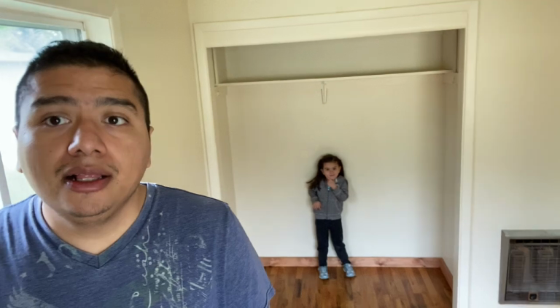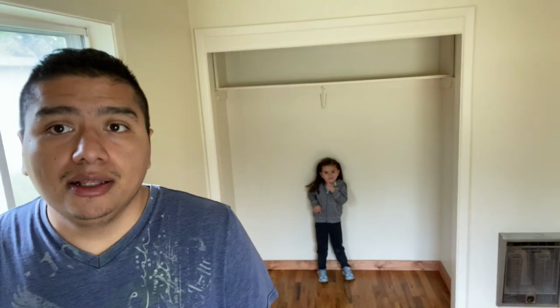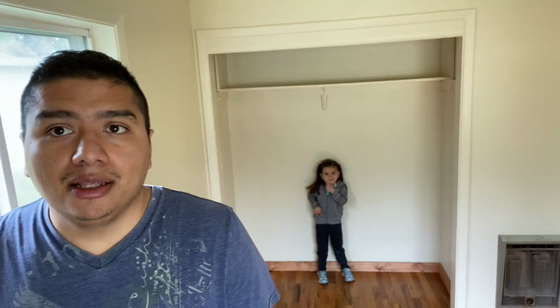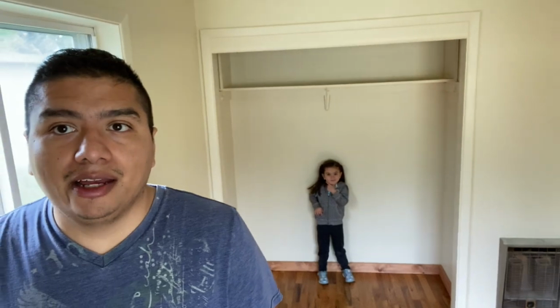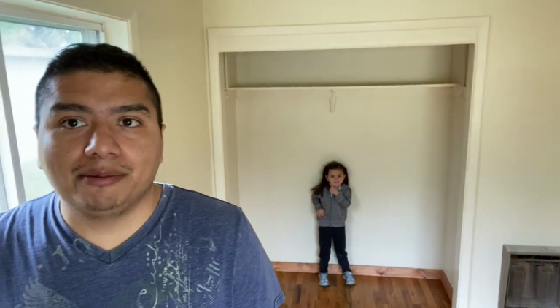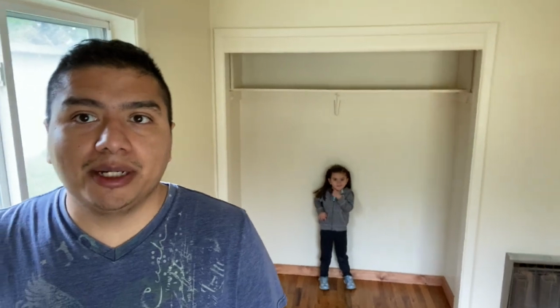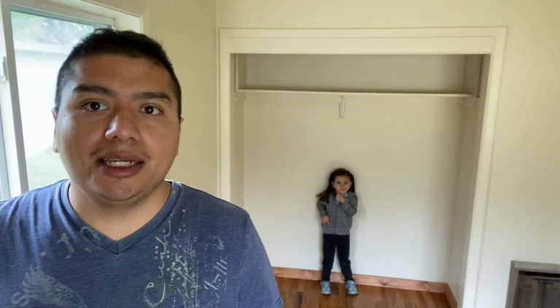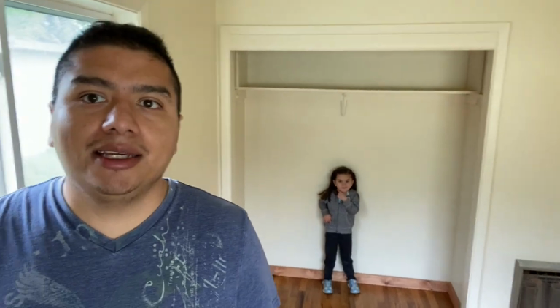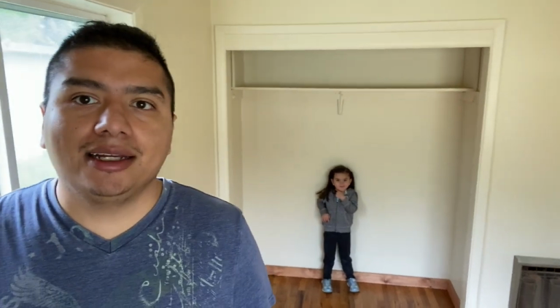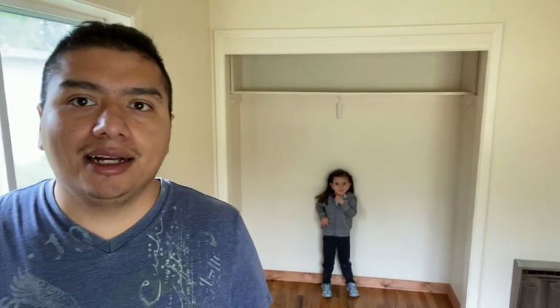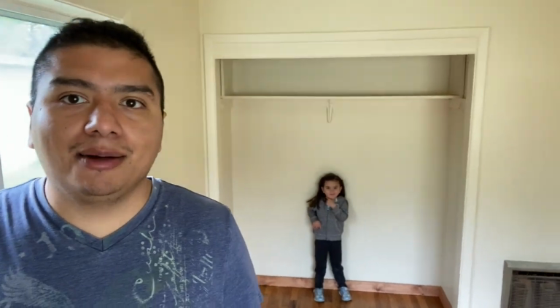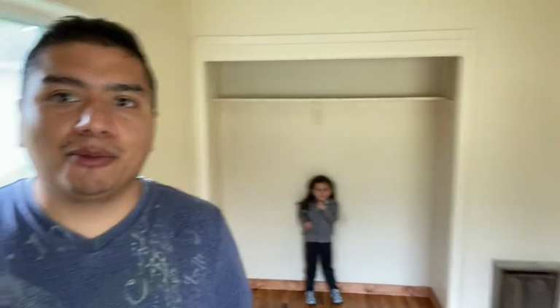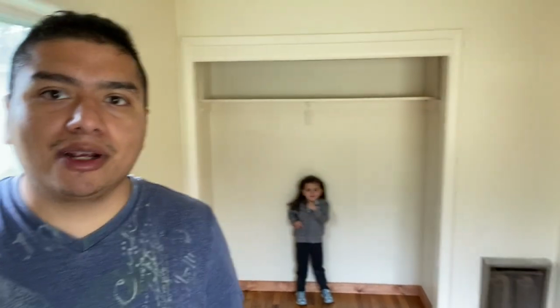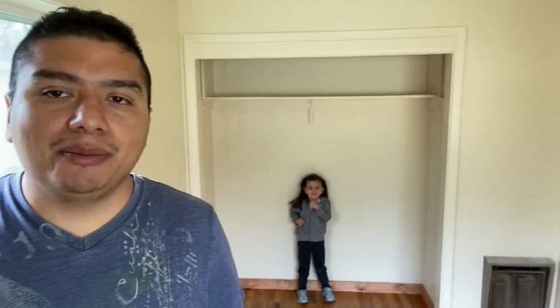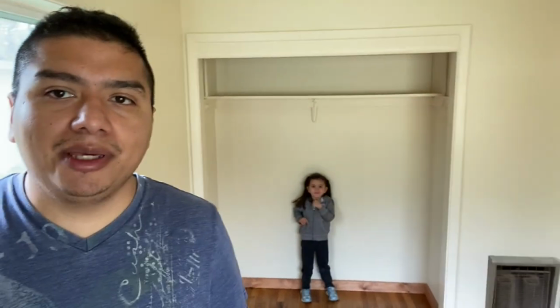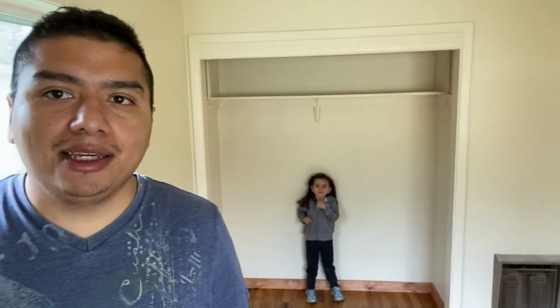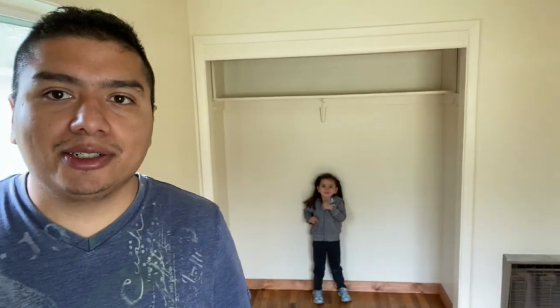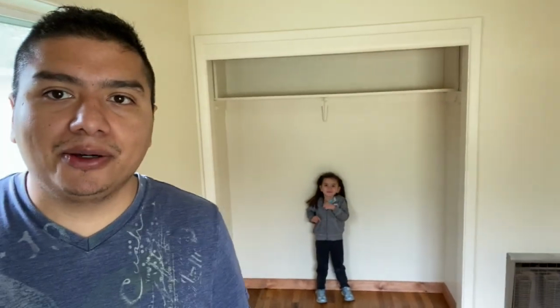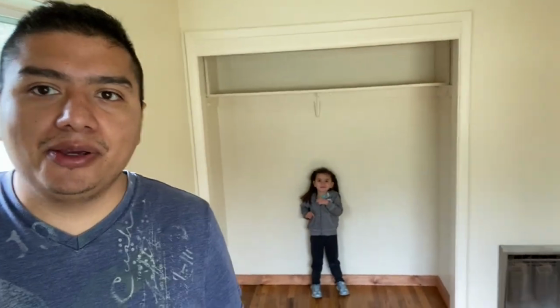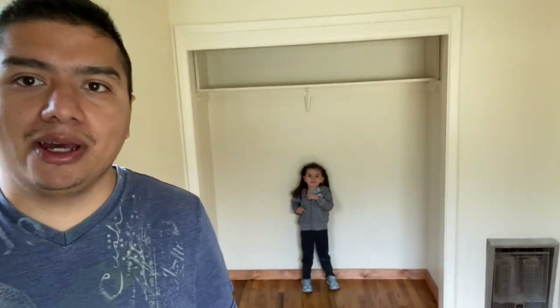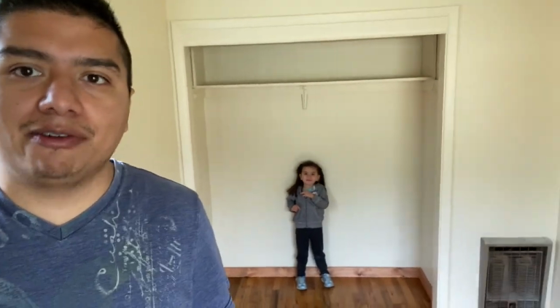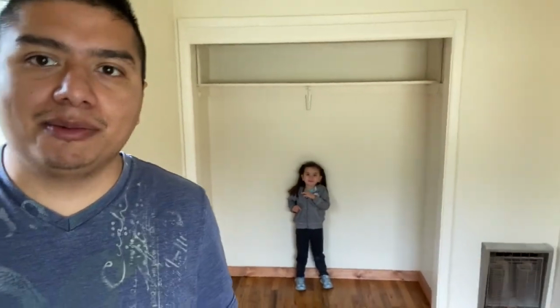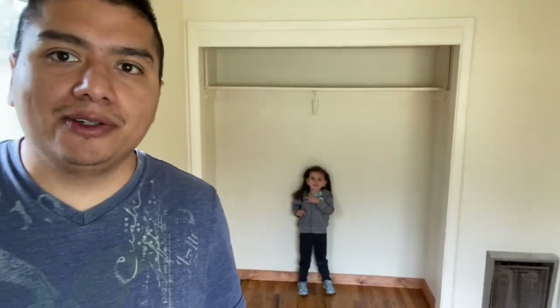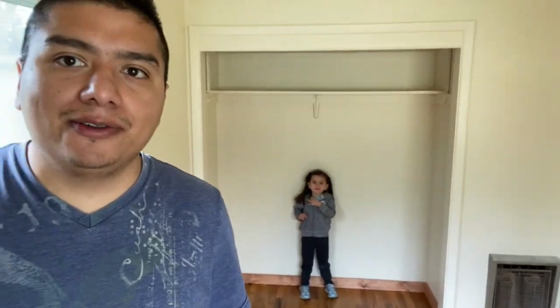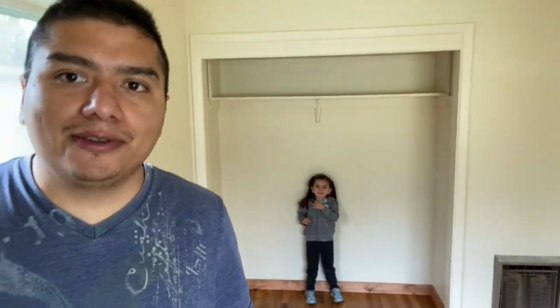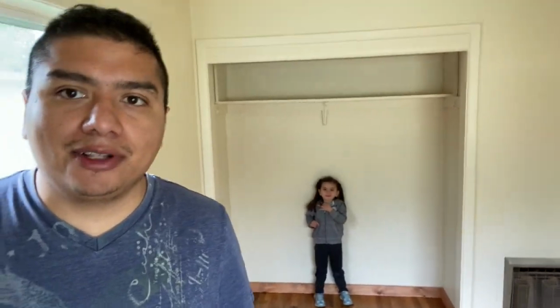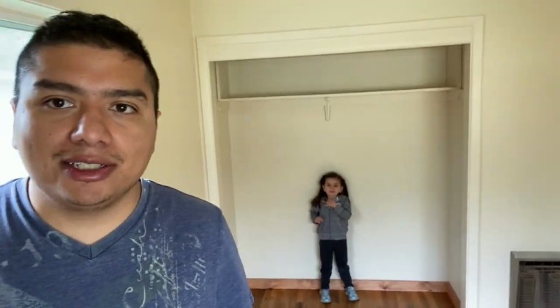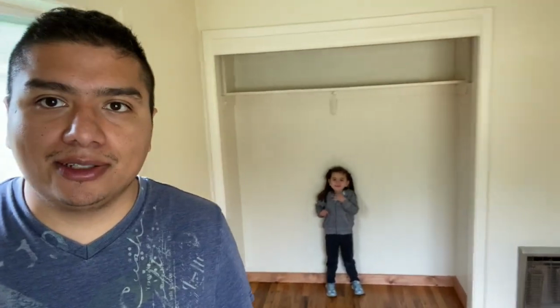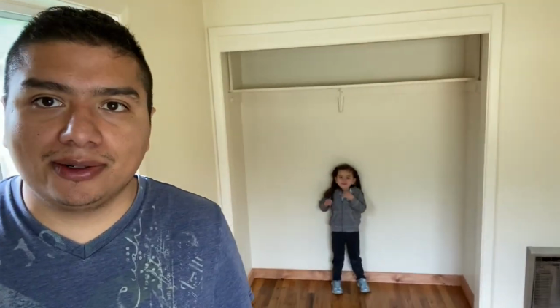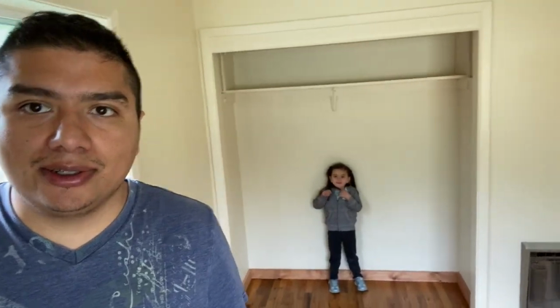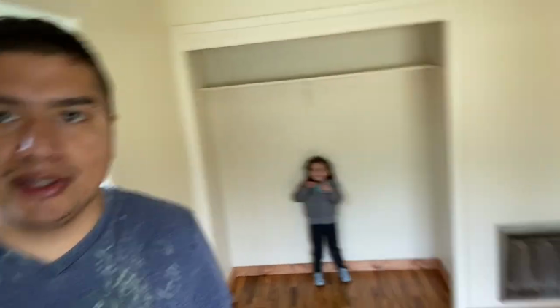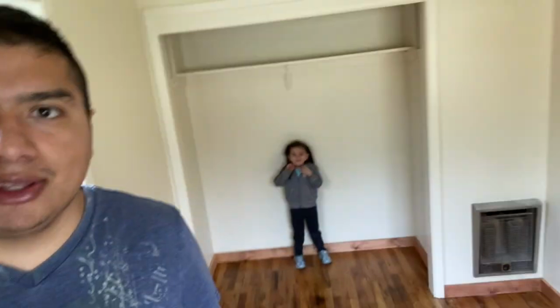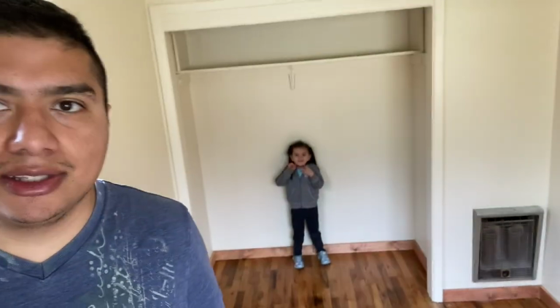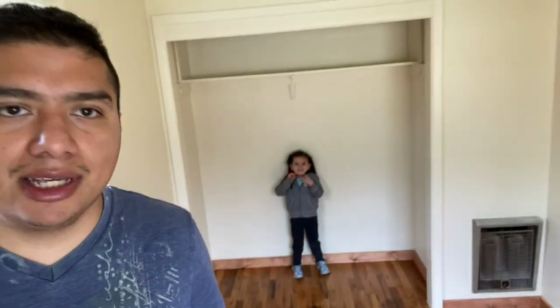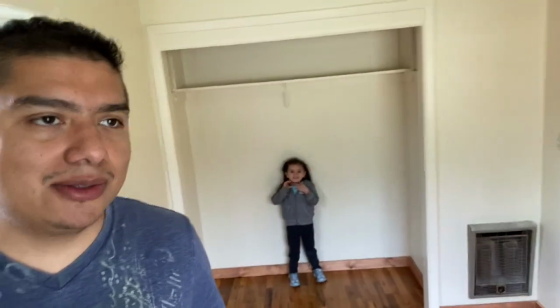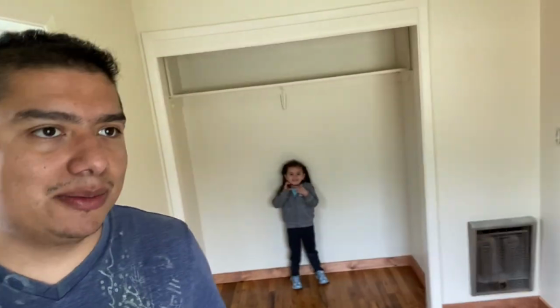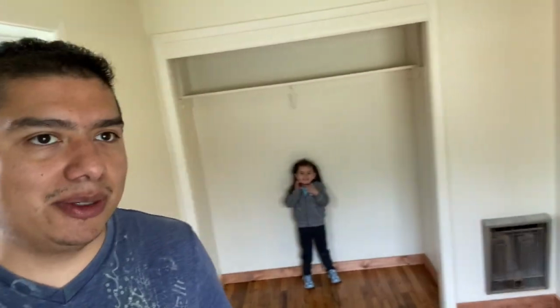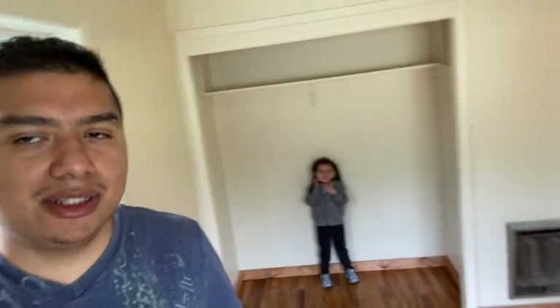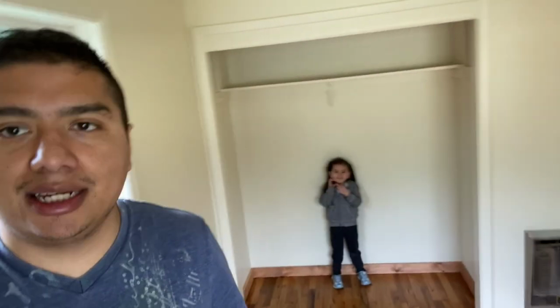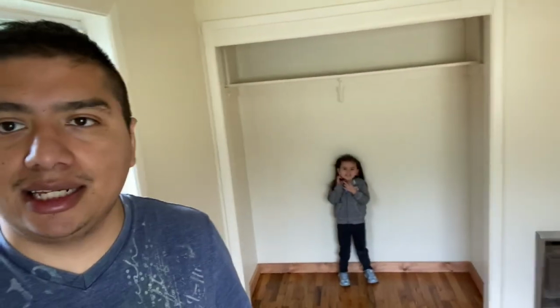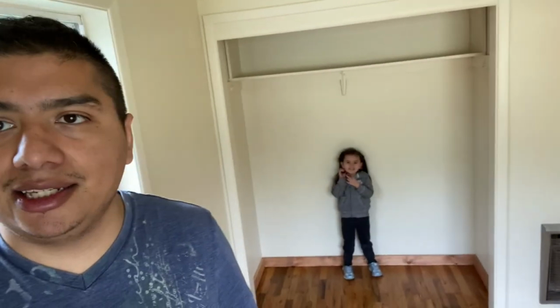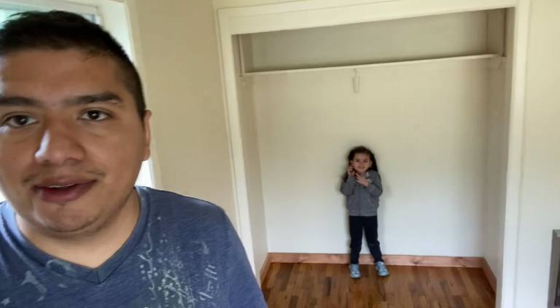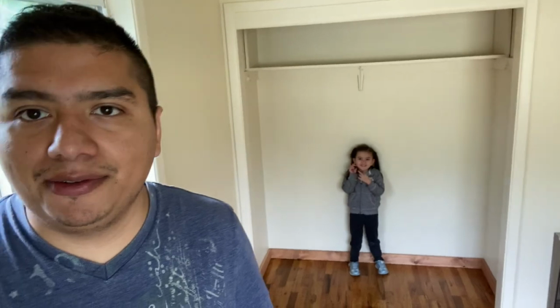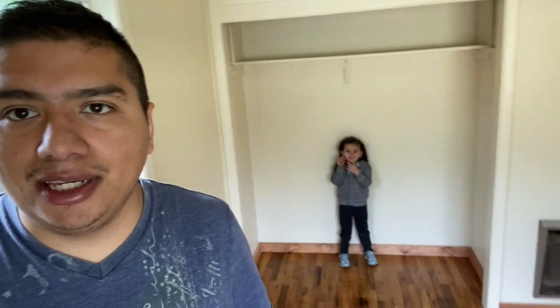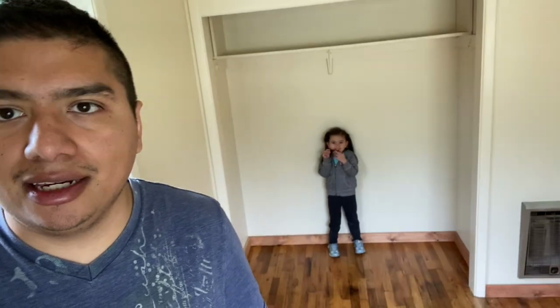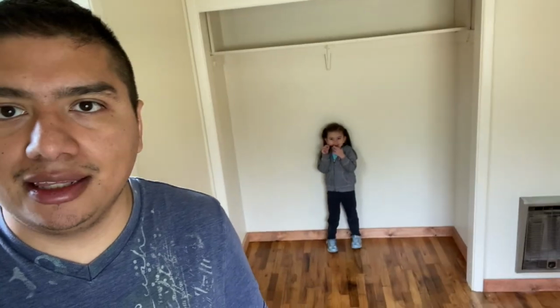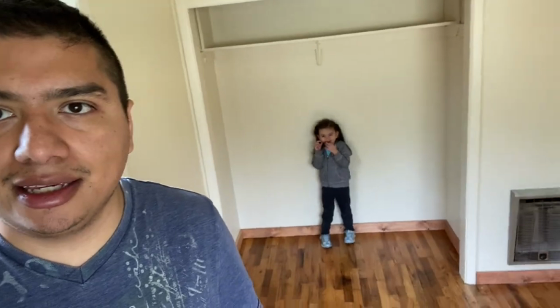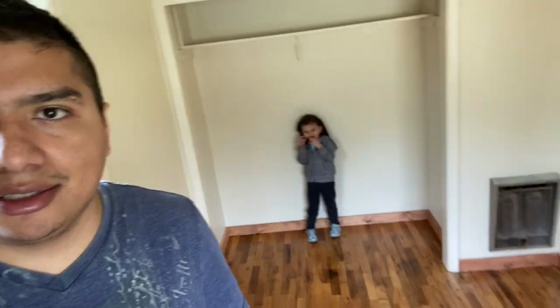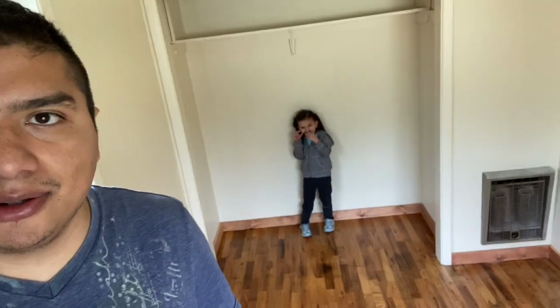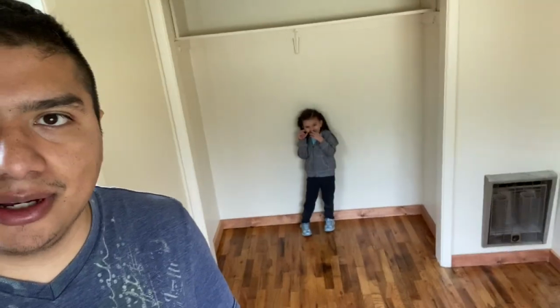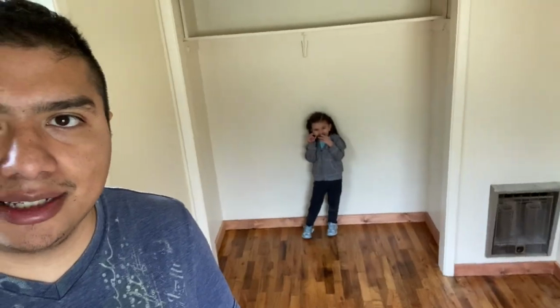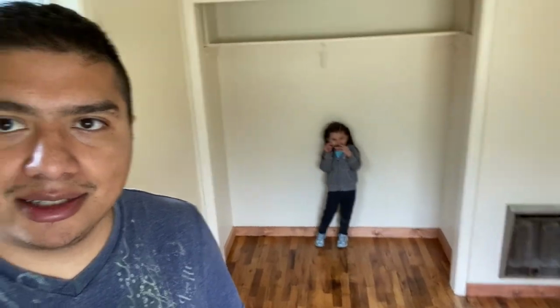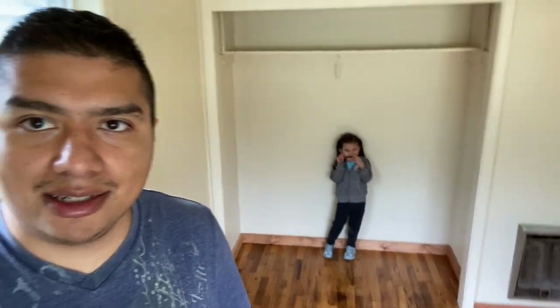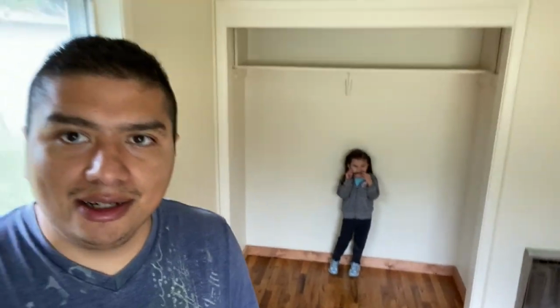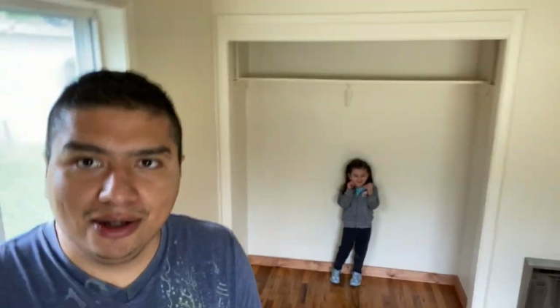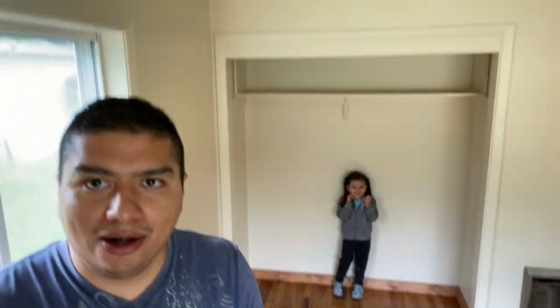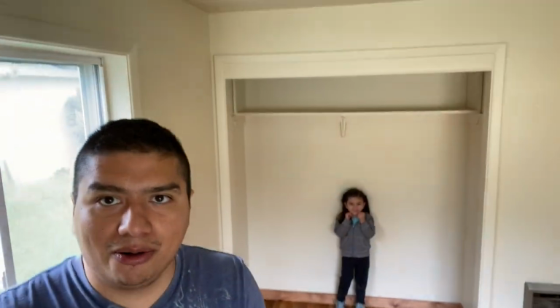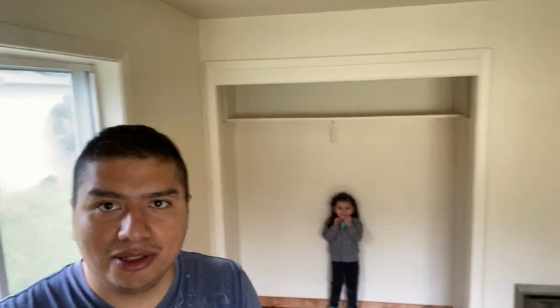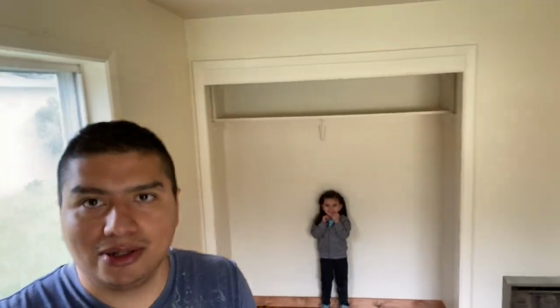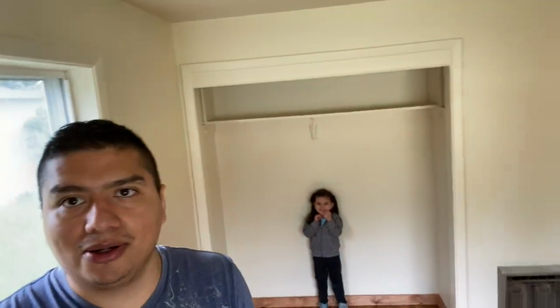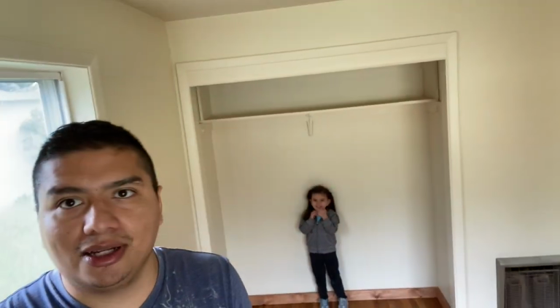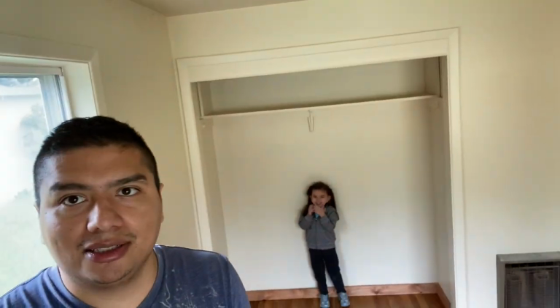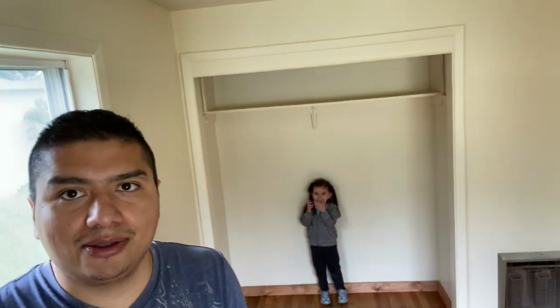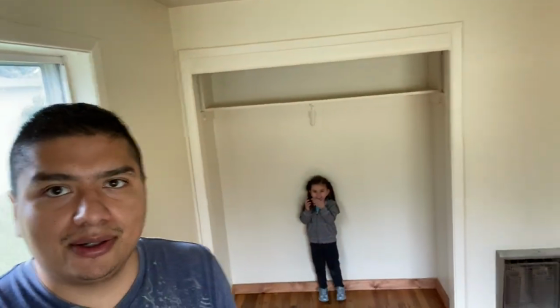Hi everybody, we're gonna be showing you how to remove closet doors. This house was built in 1950 and I think it still has the original closet doors.